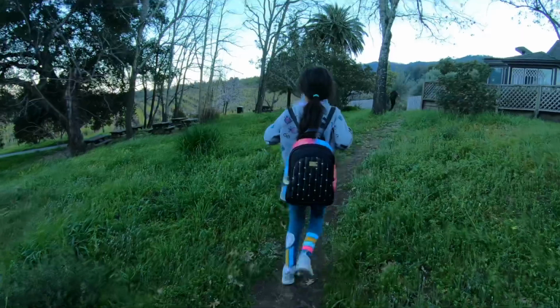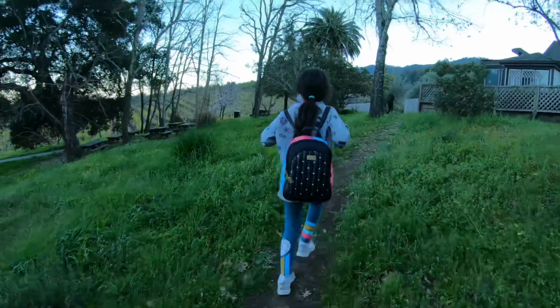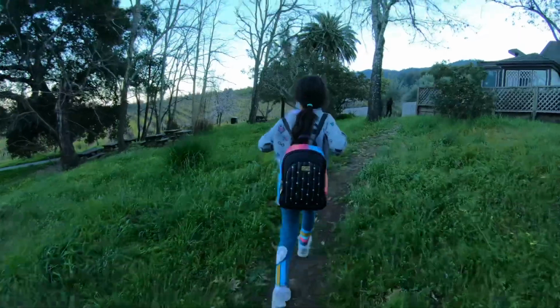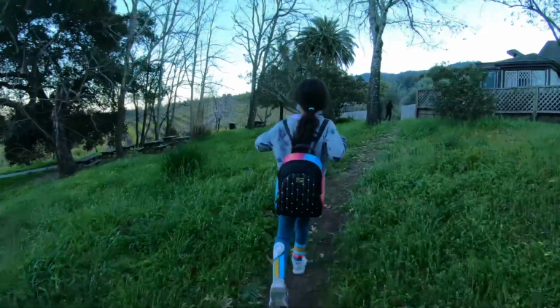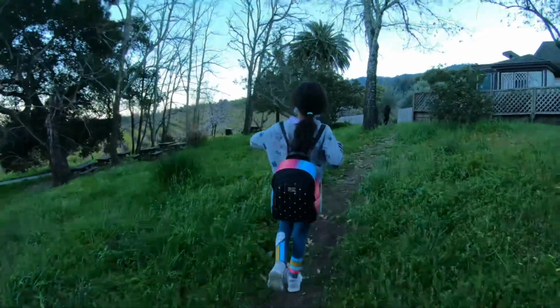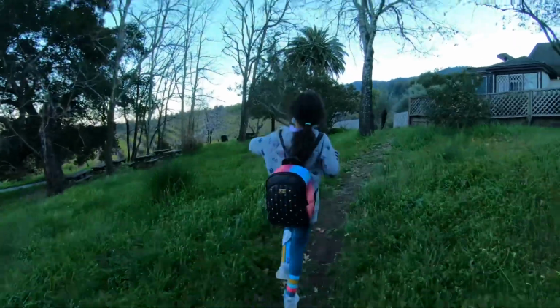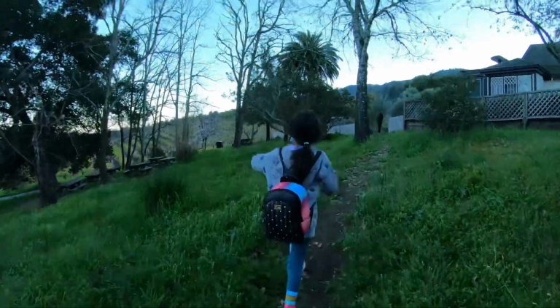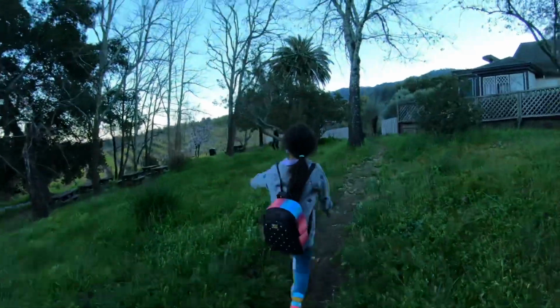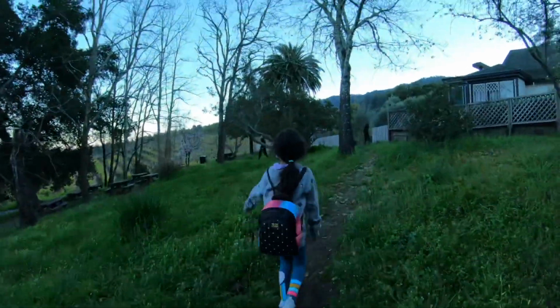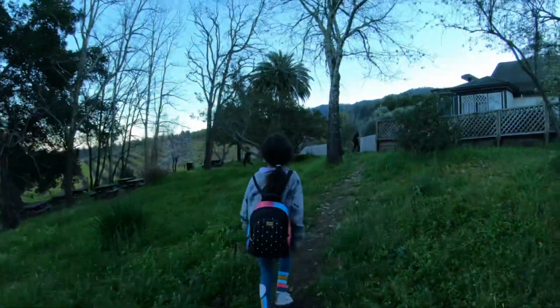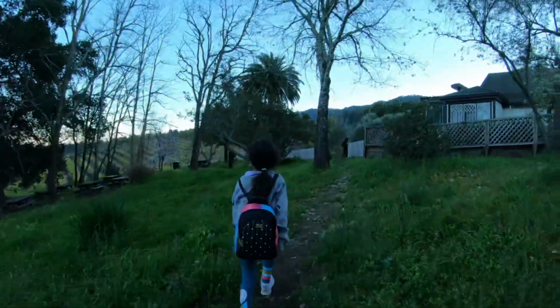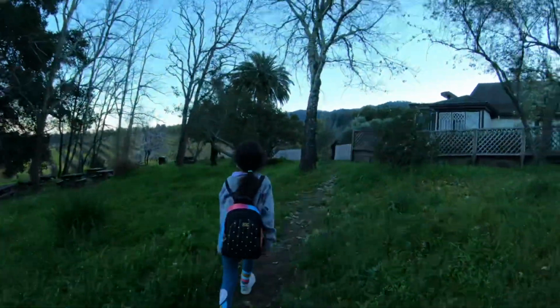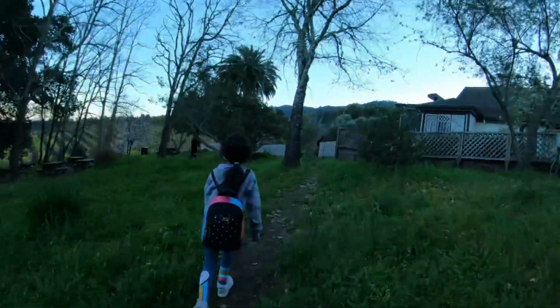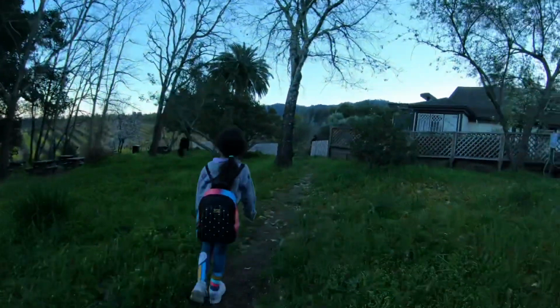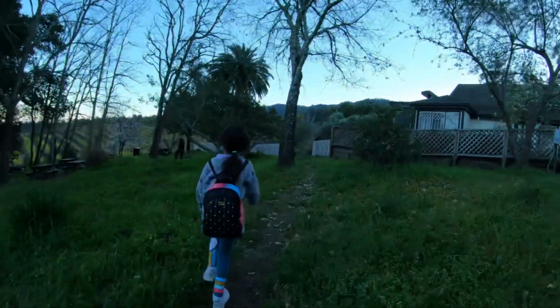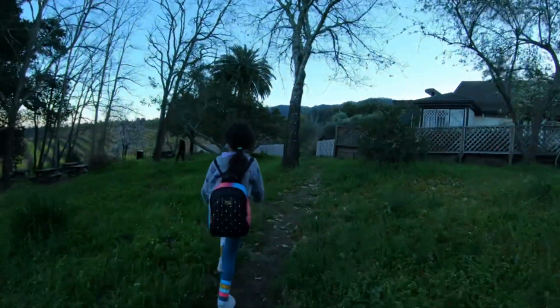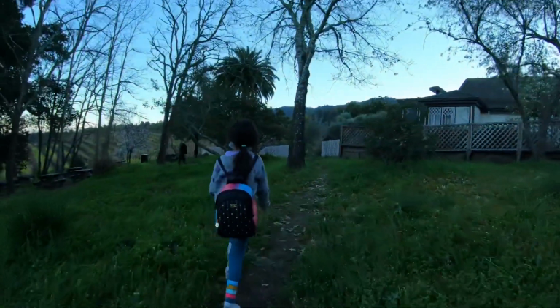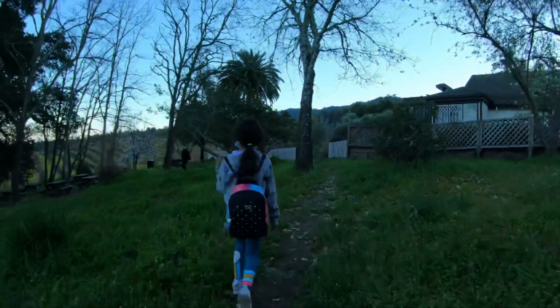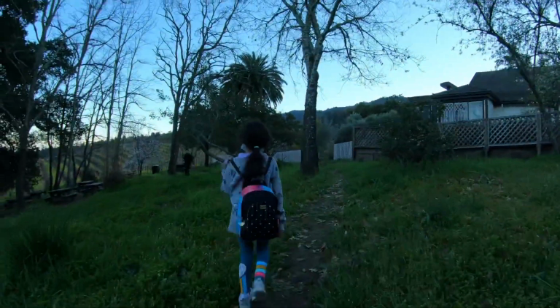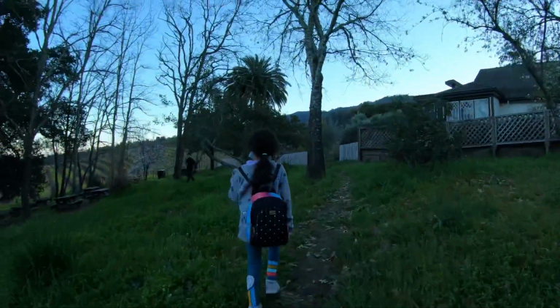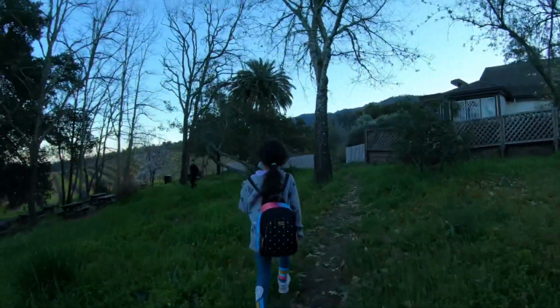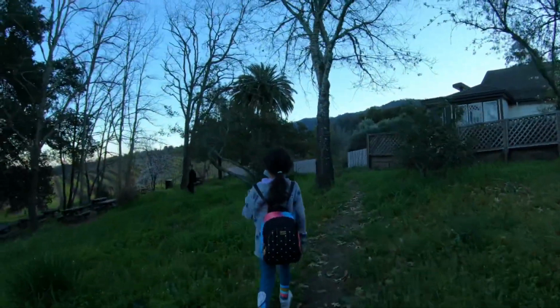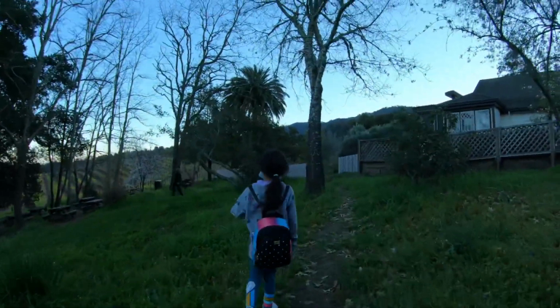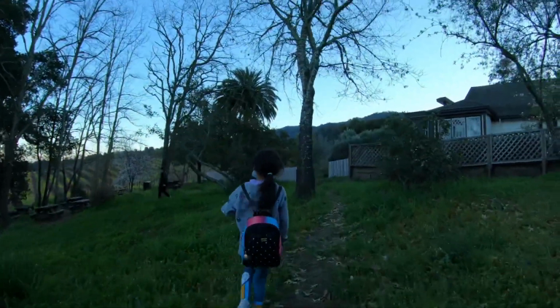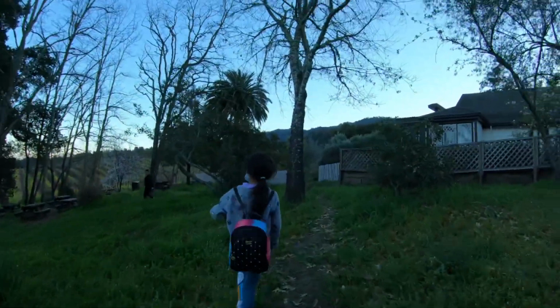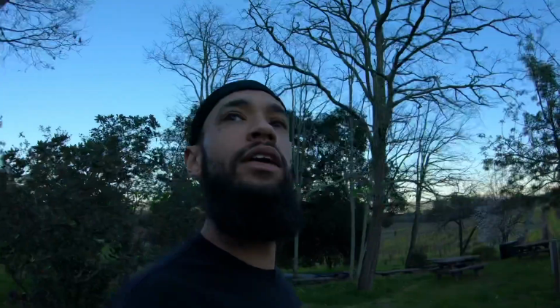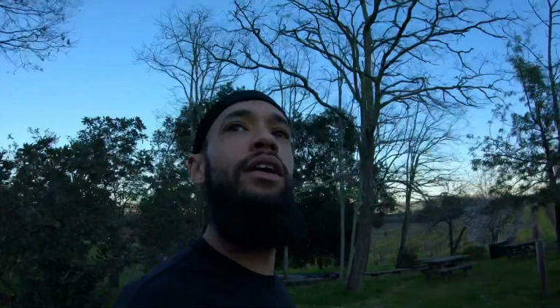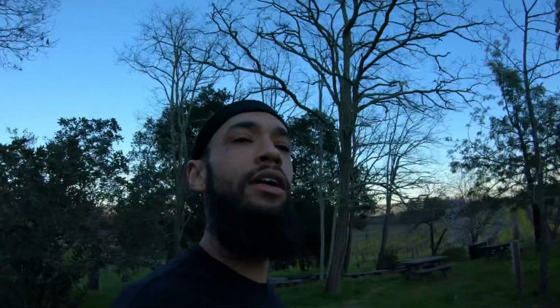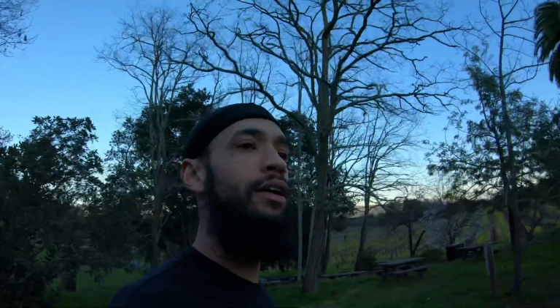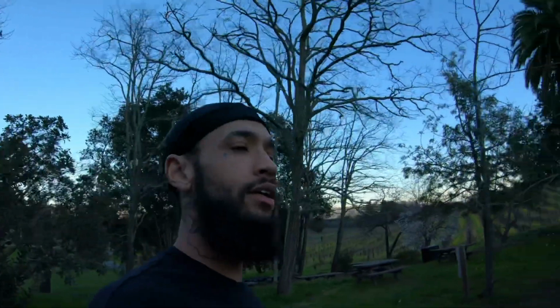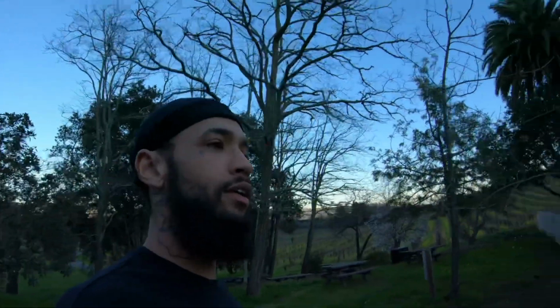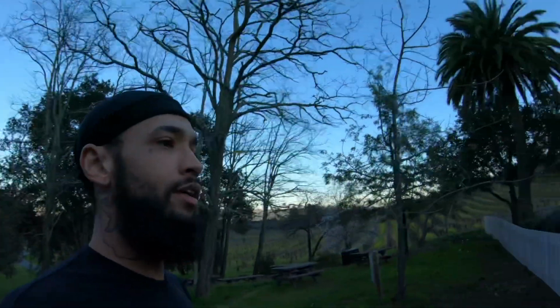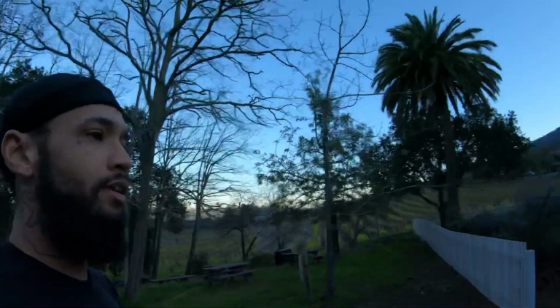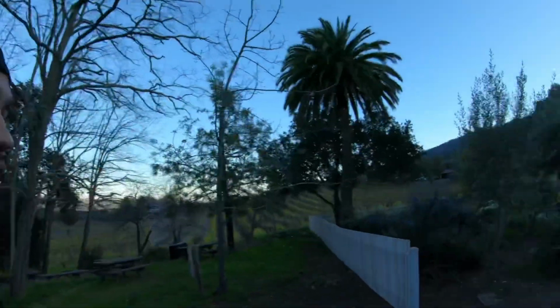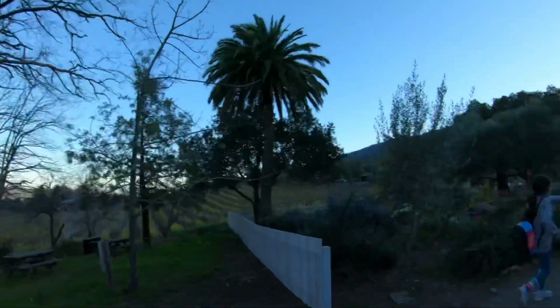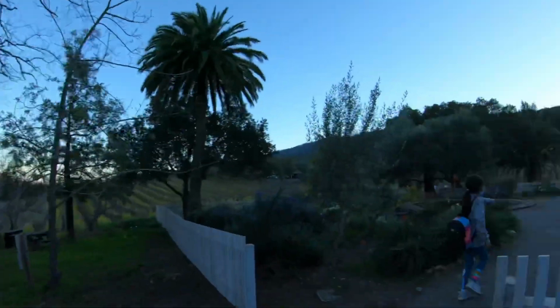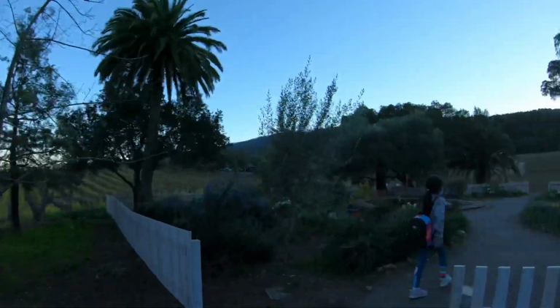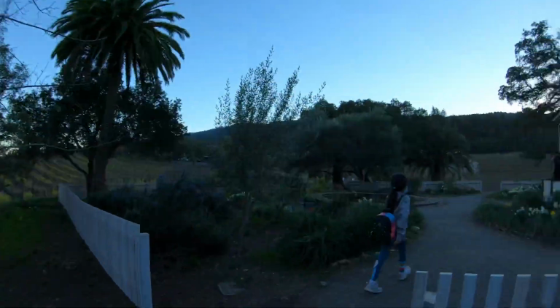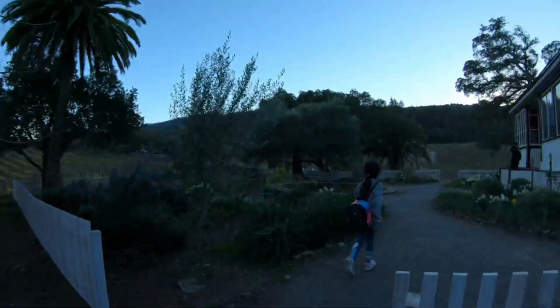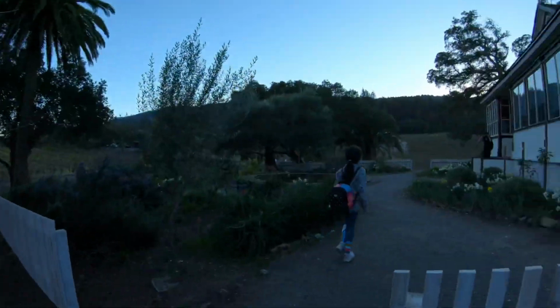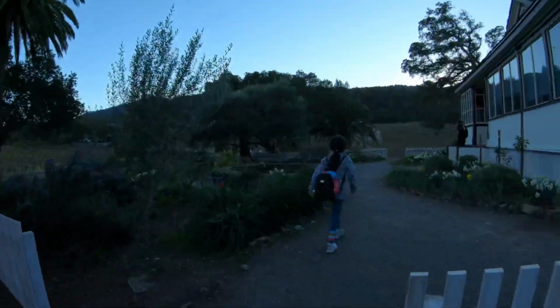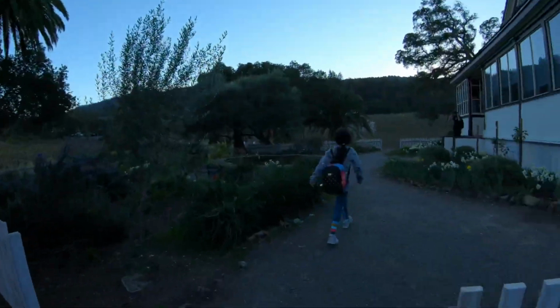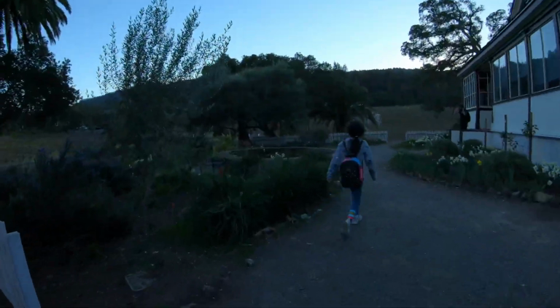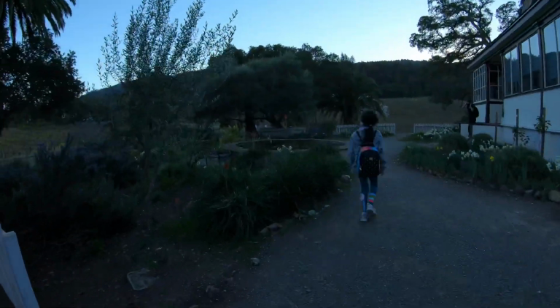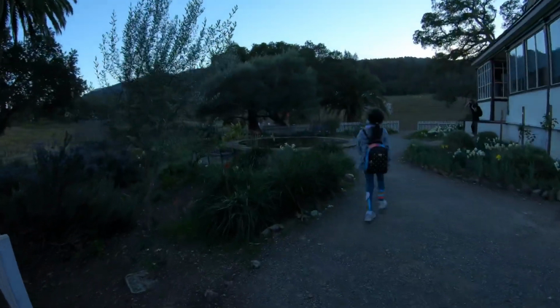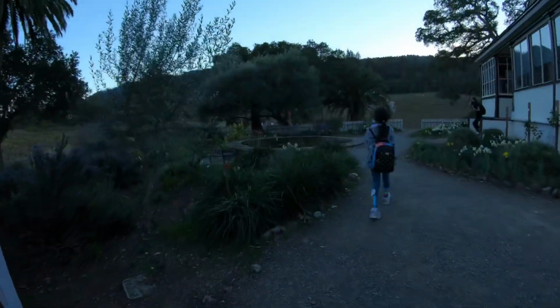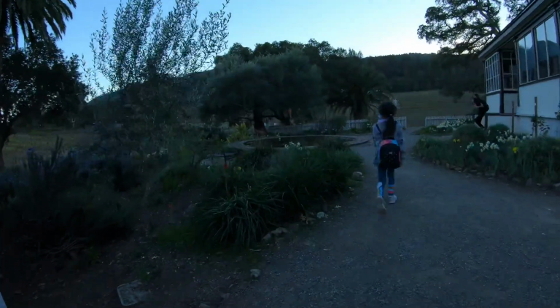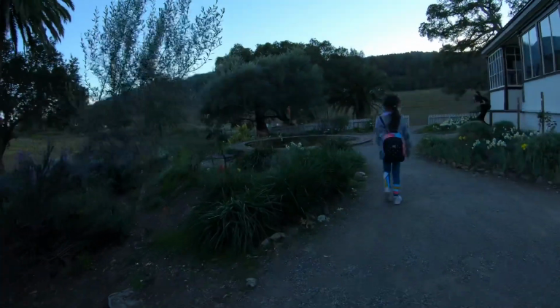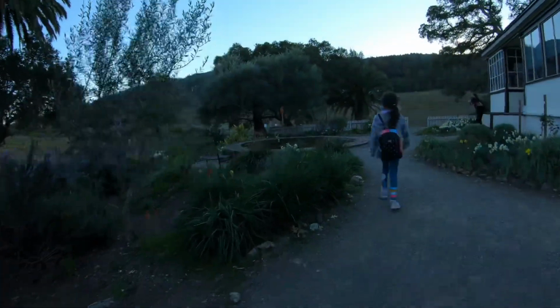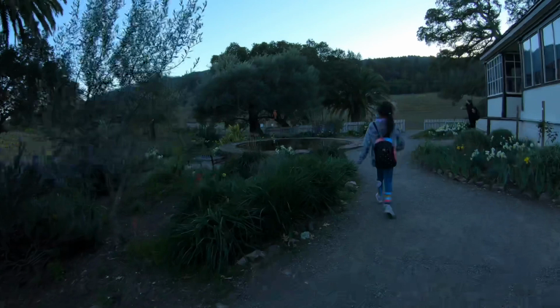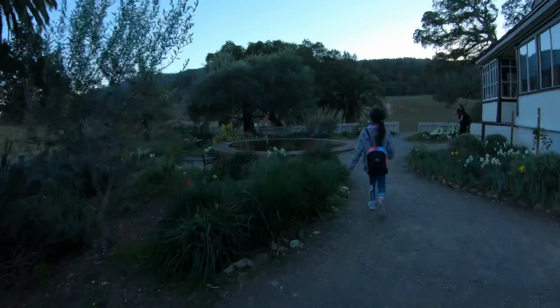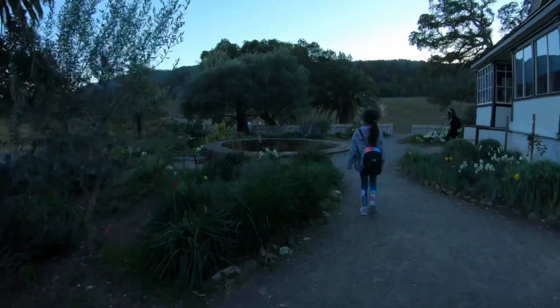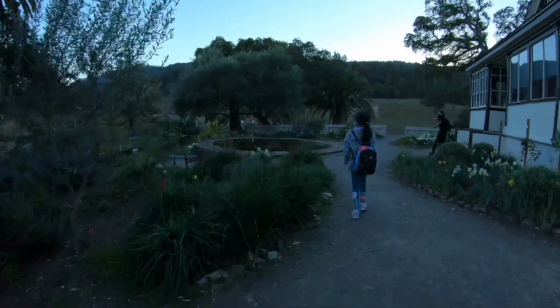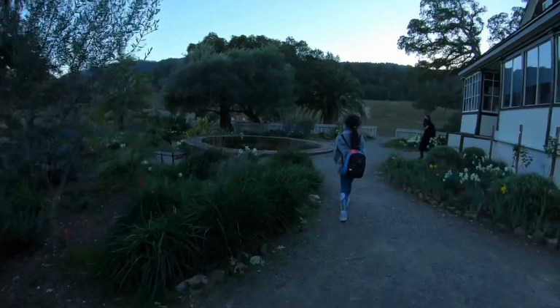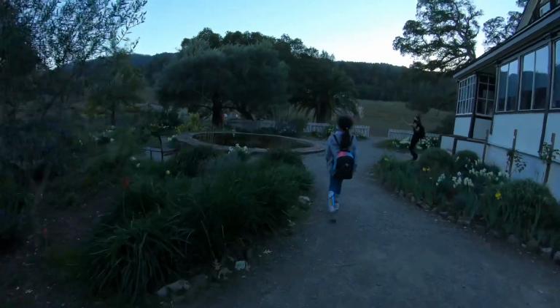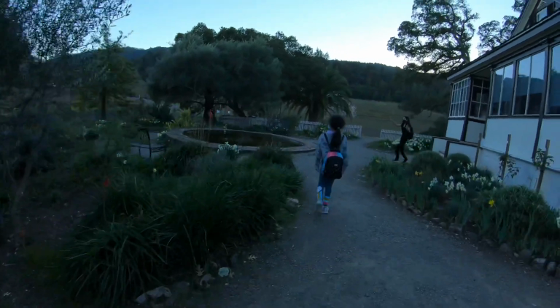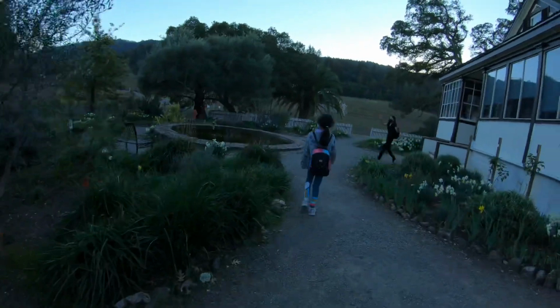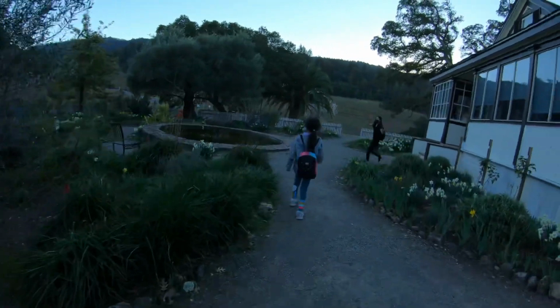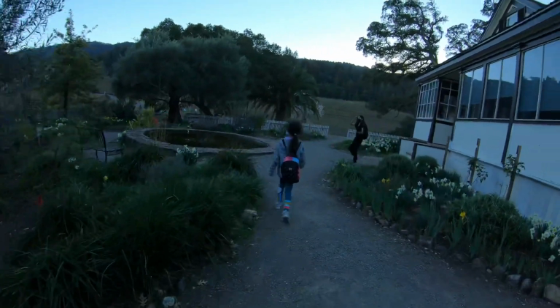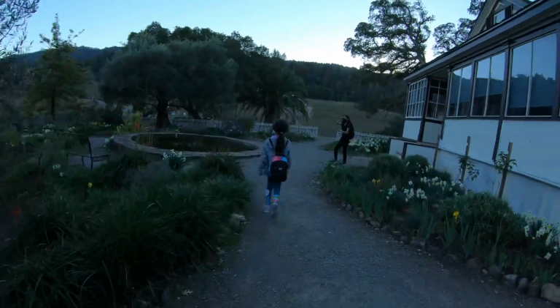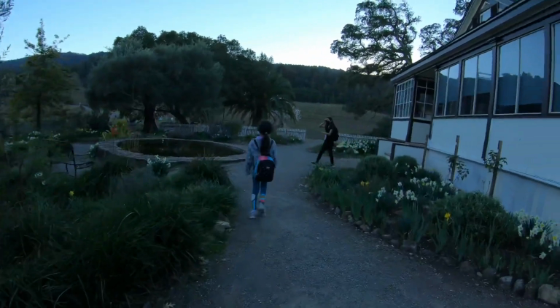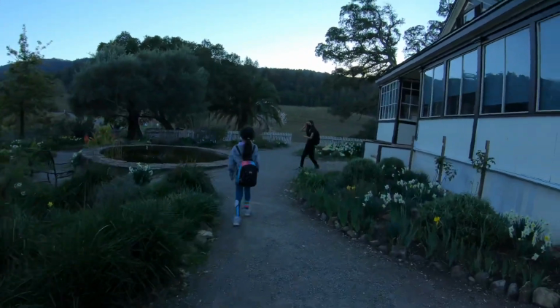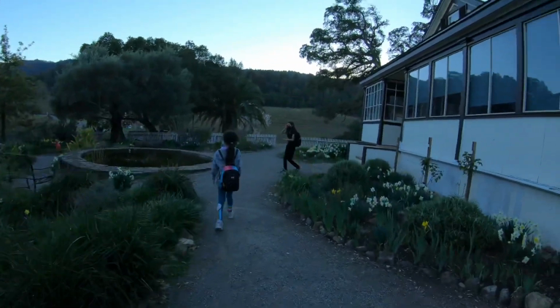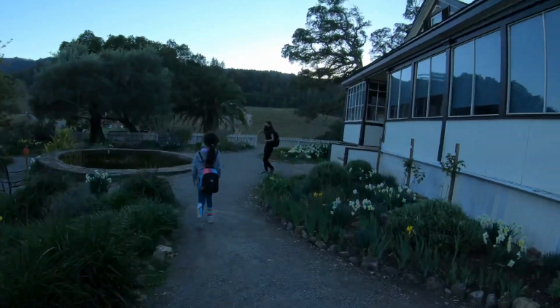Yeah, it's not open. It looks so pretty — I love the video.